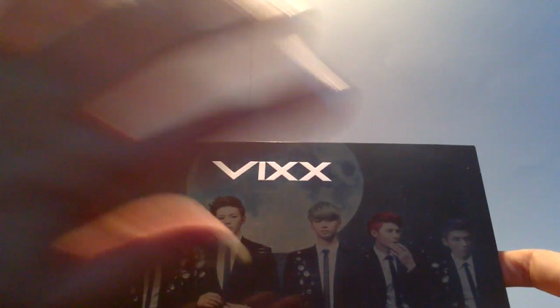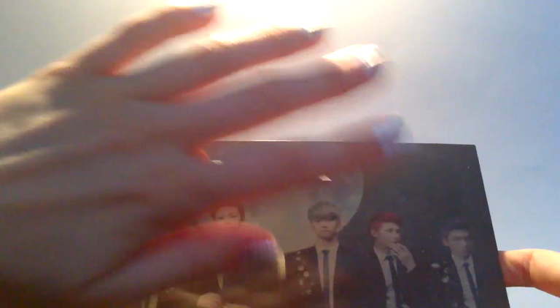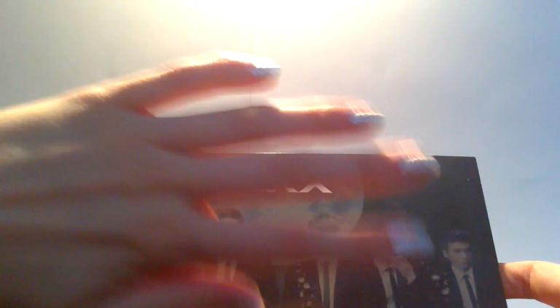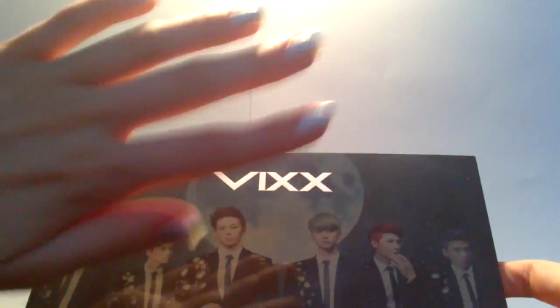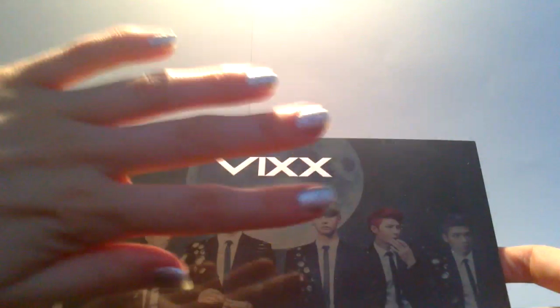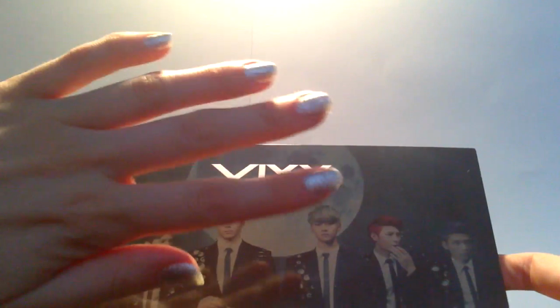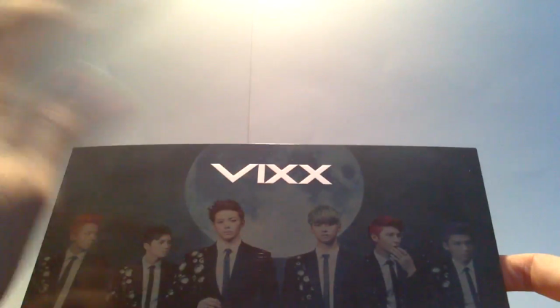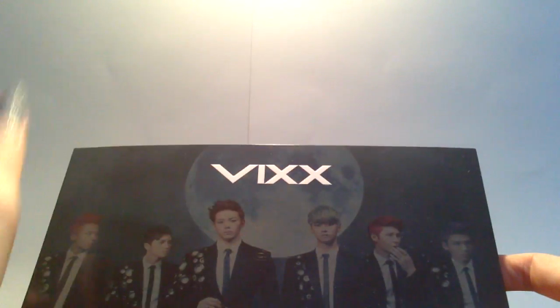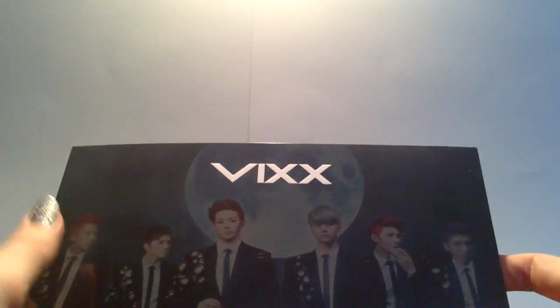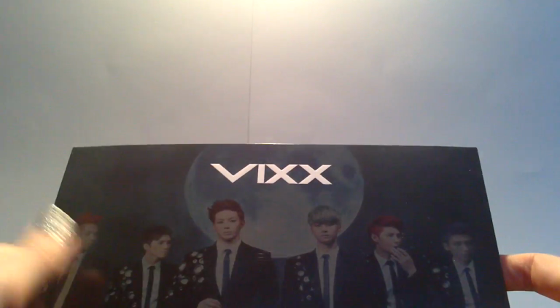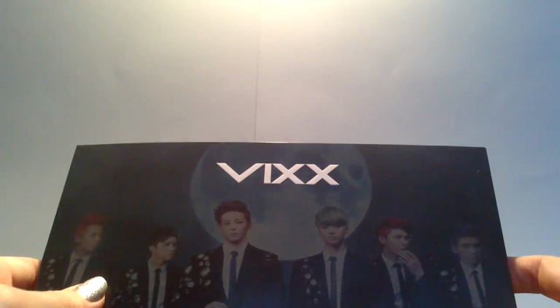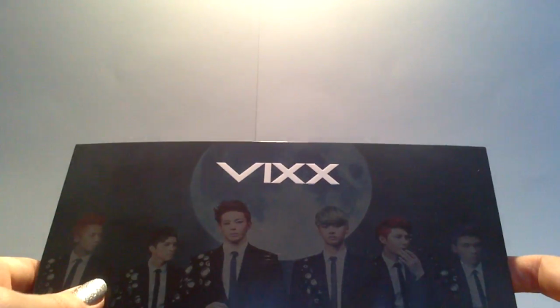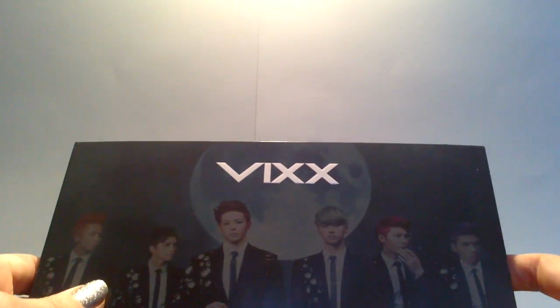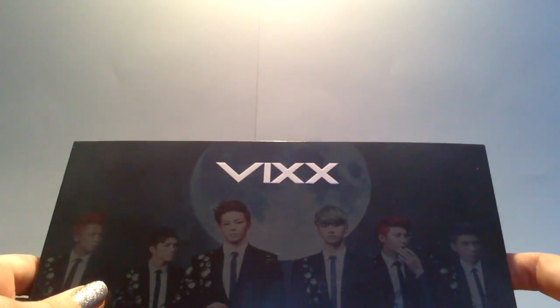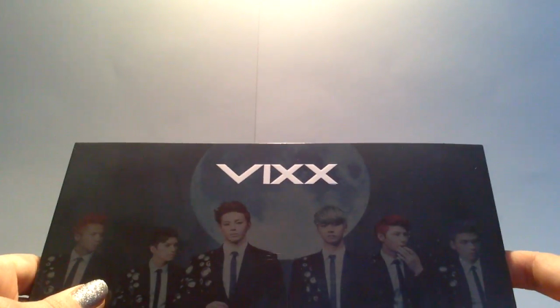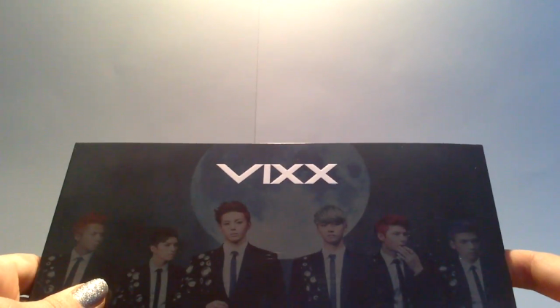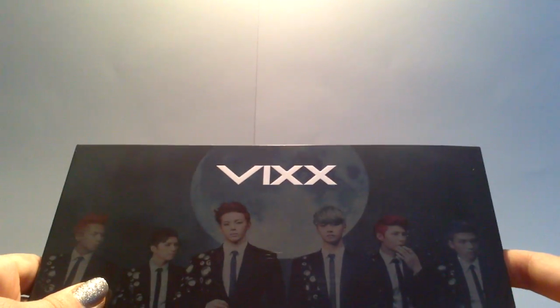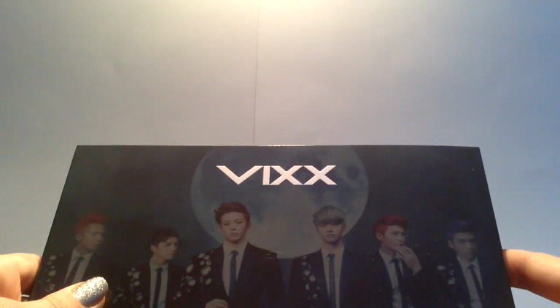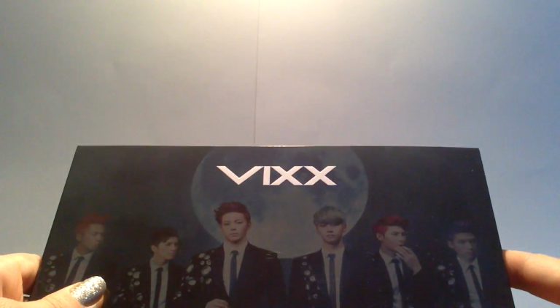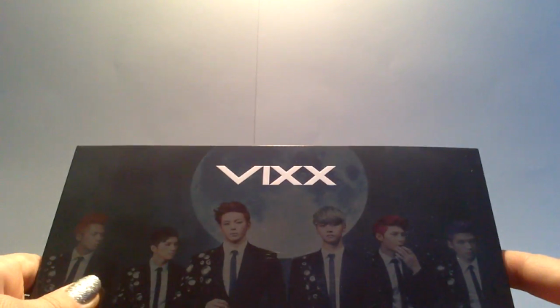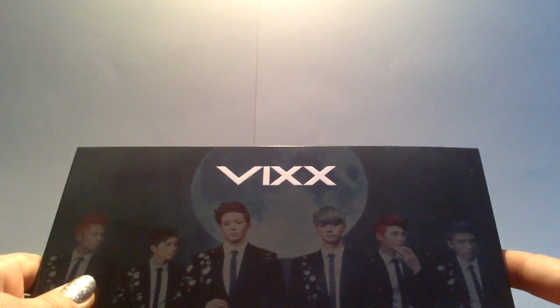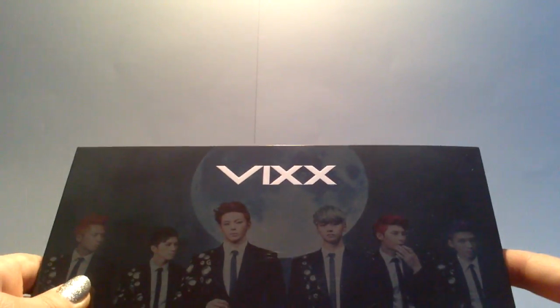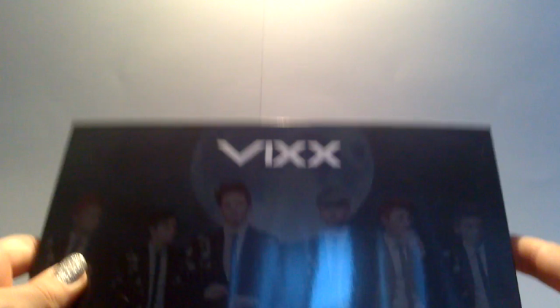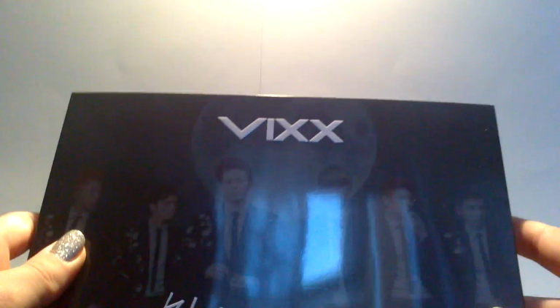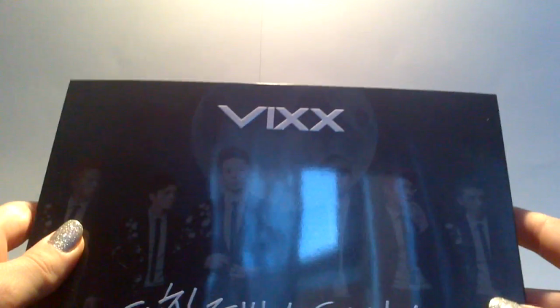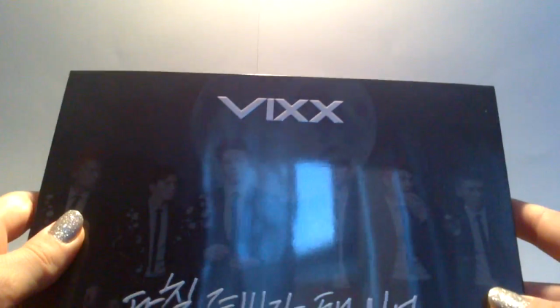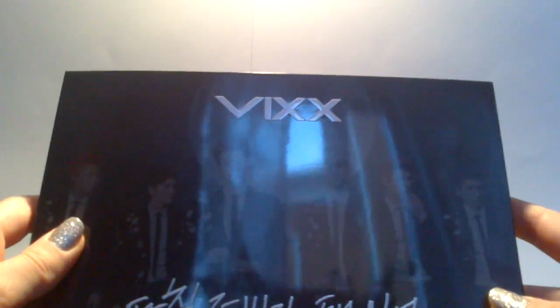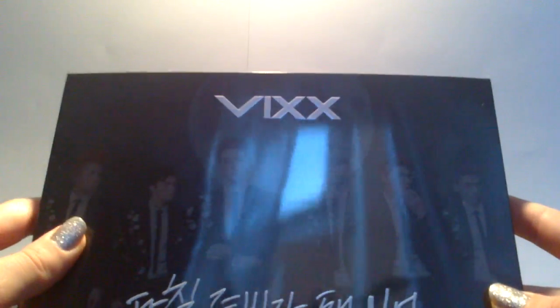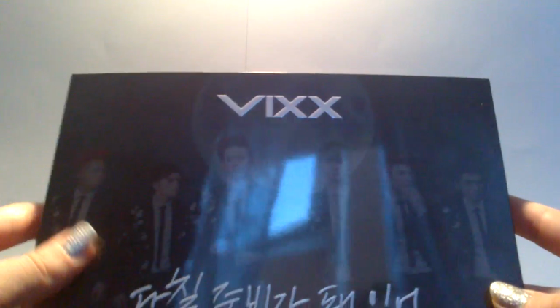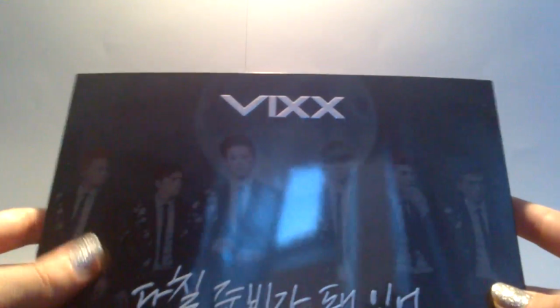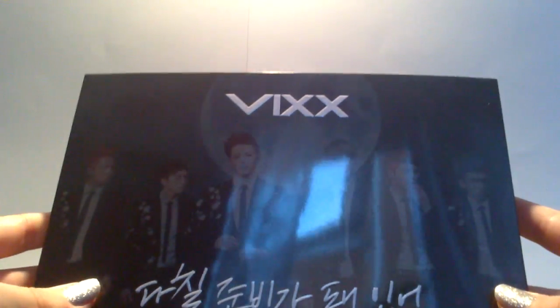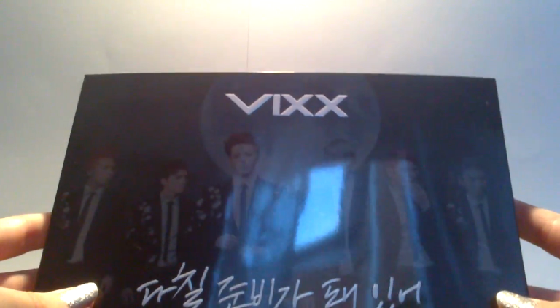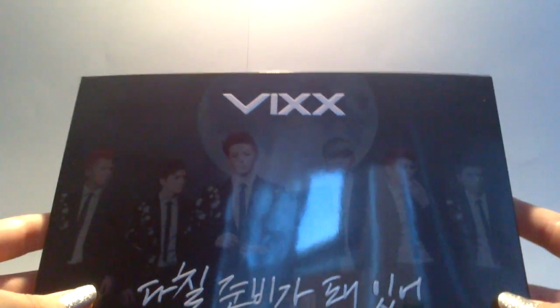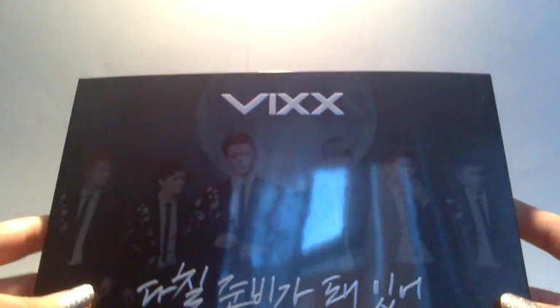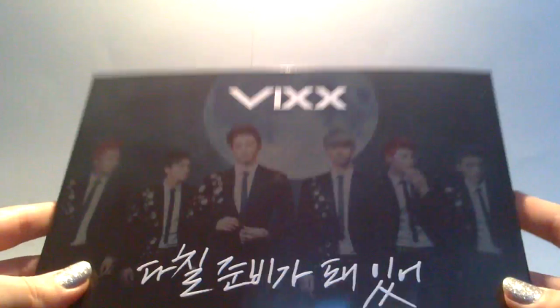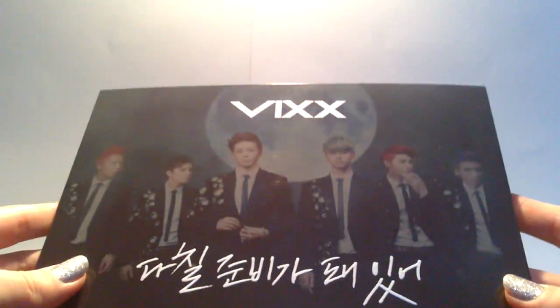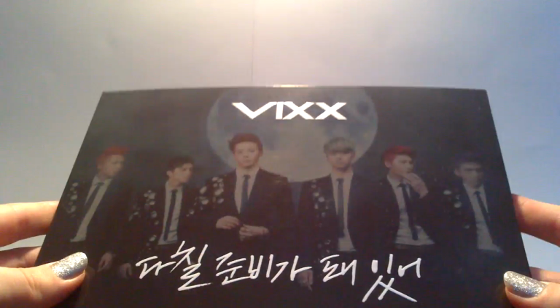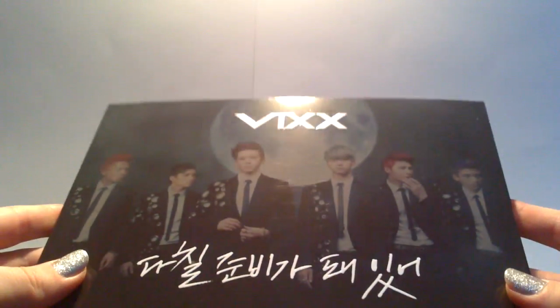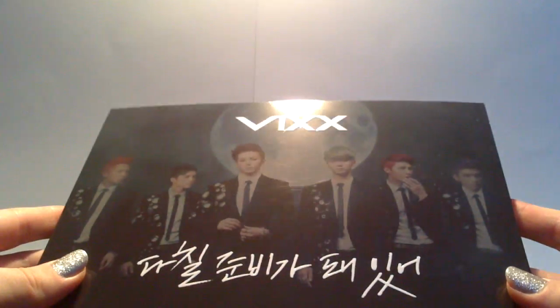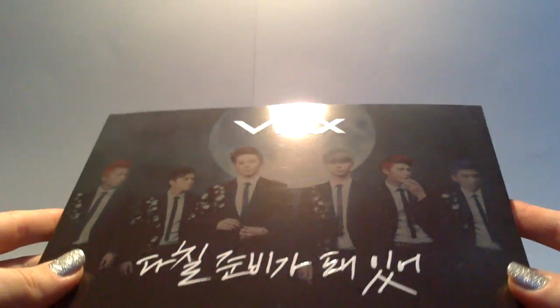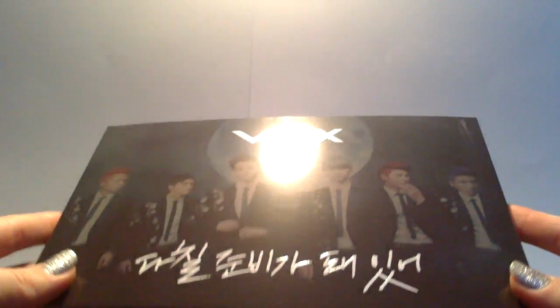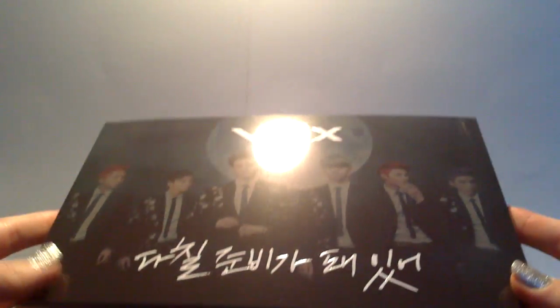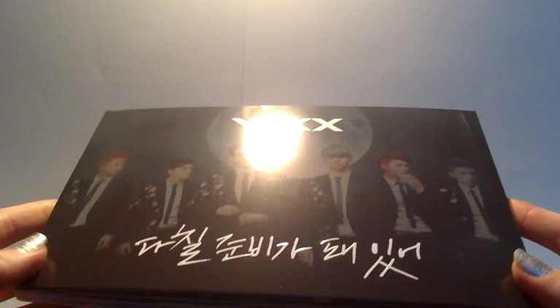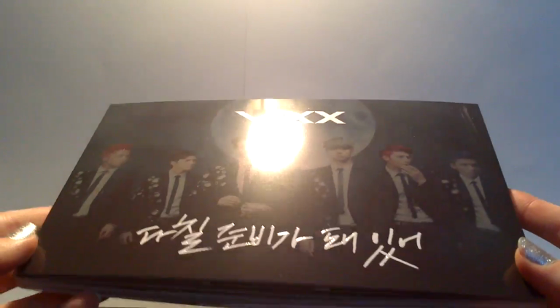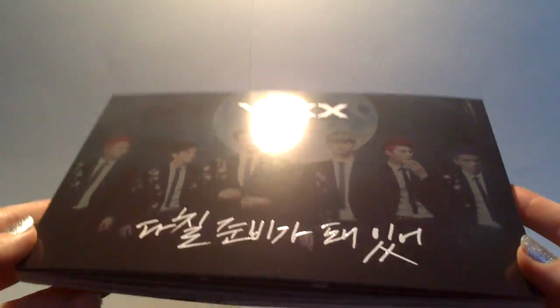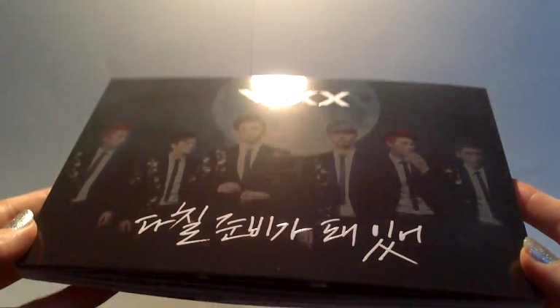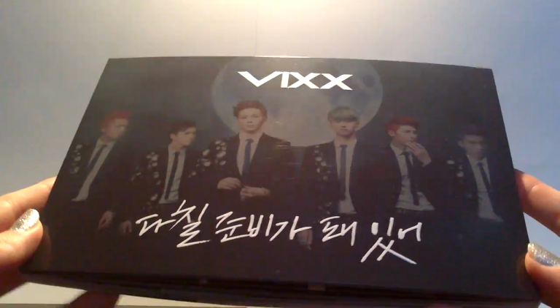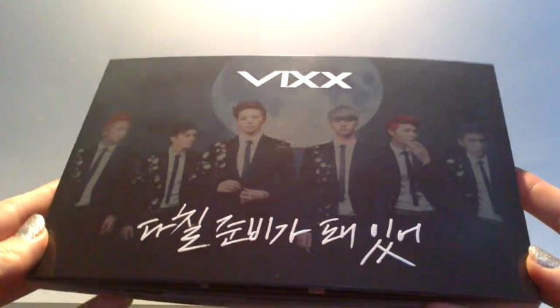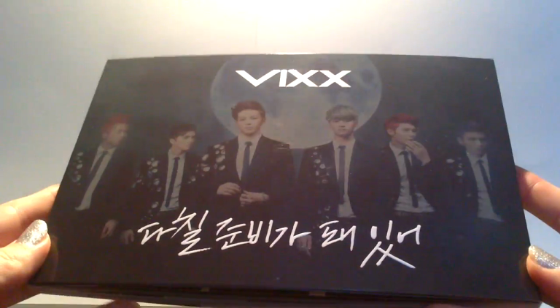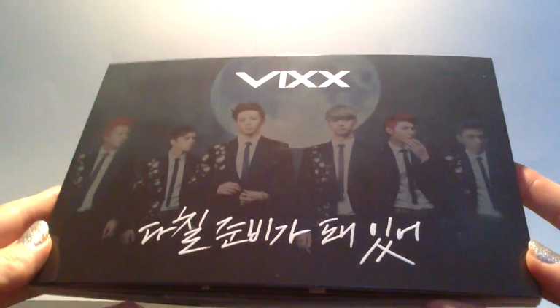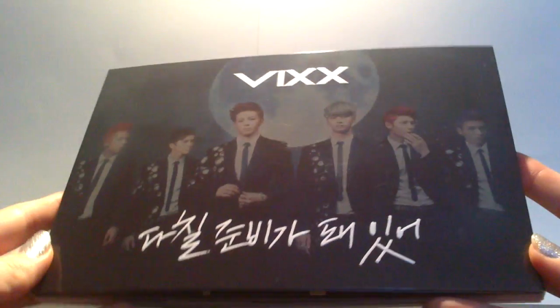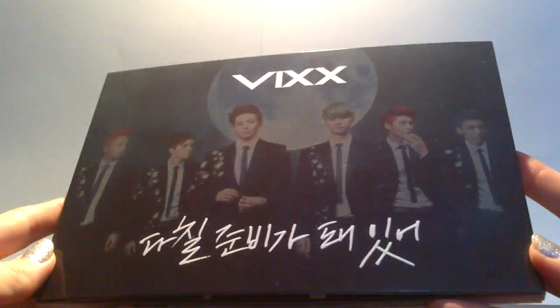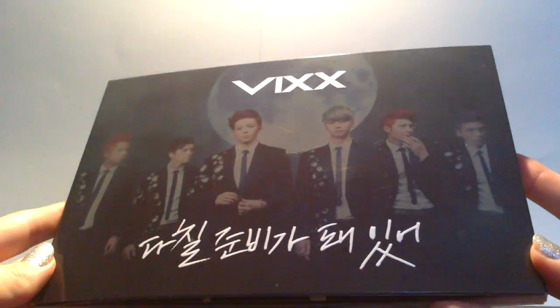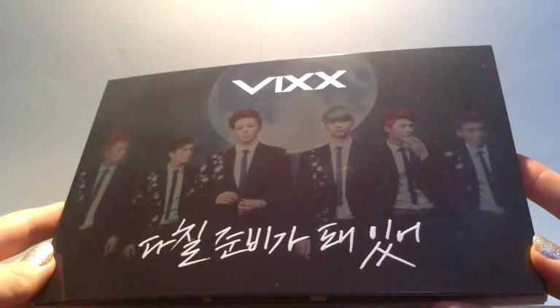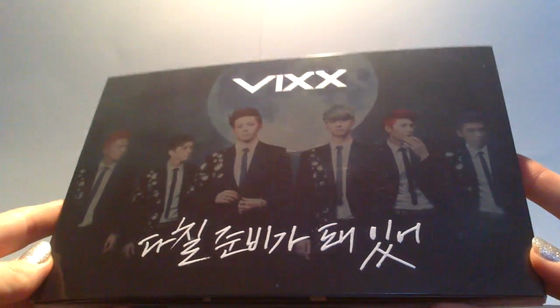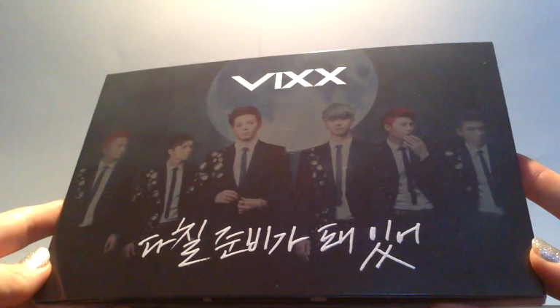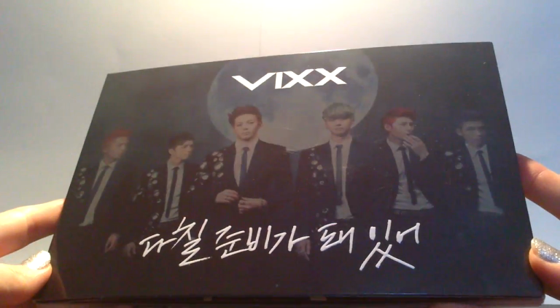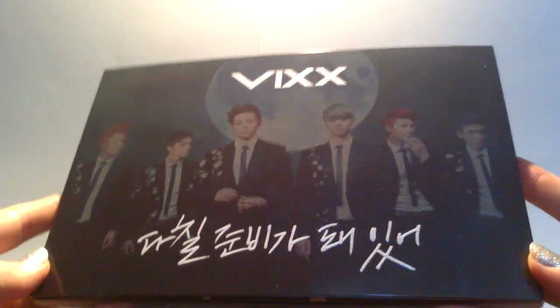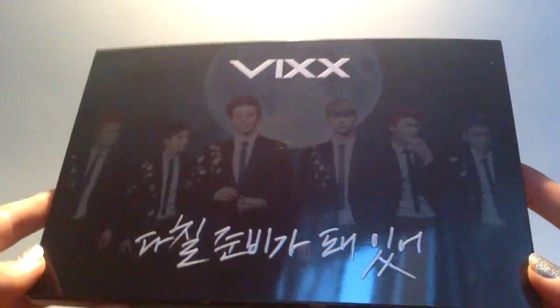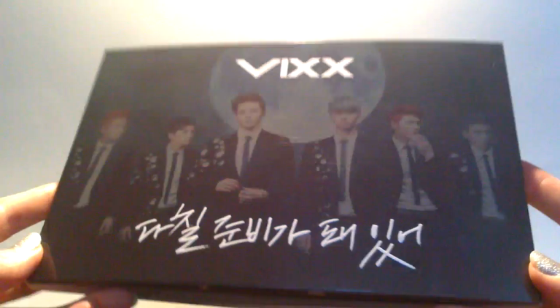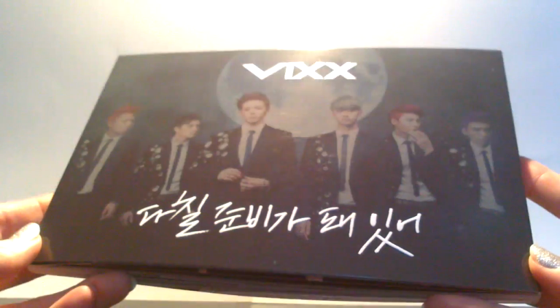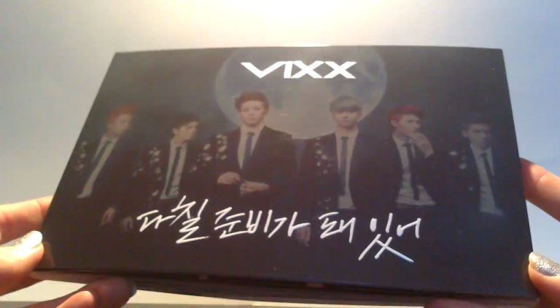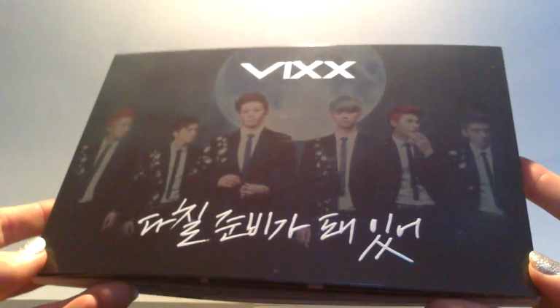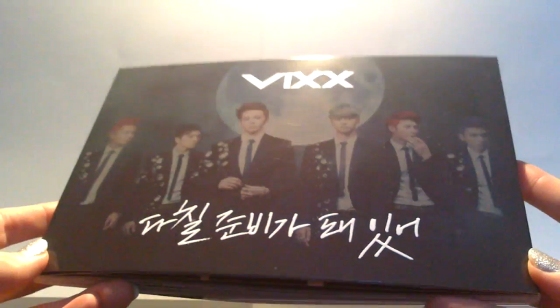Hi! So this will be my unboxing of VIXX's third single album.